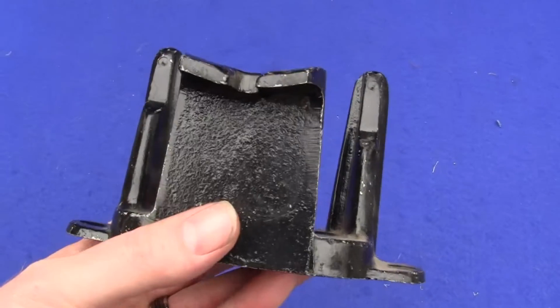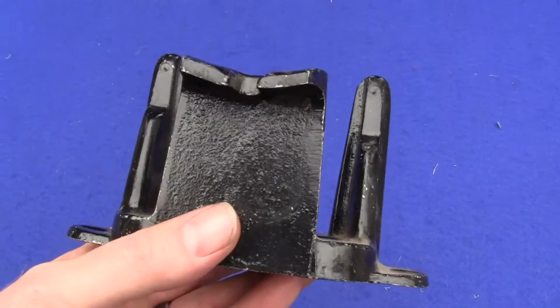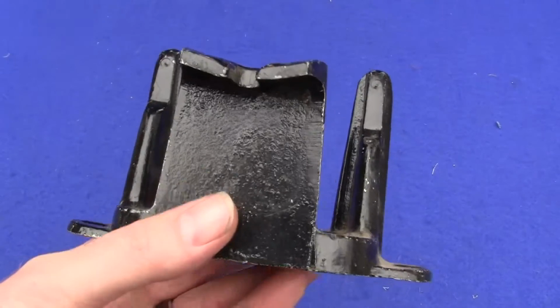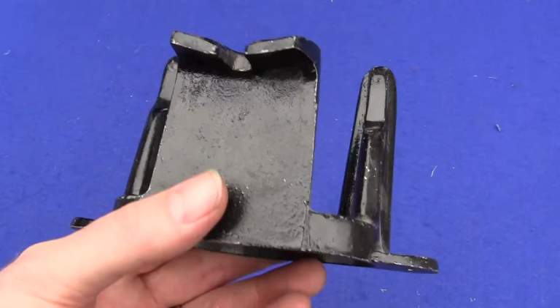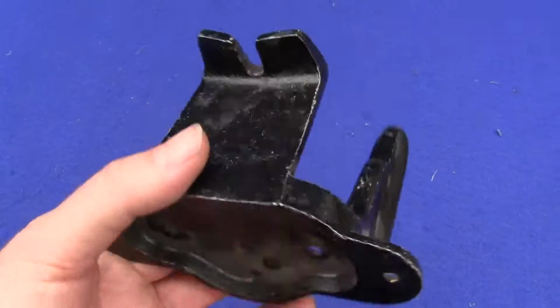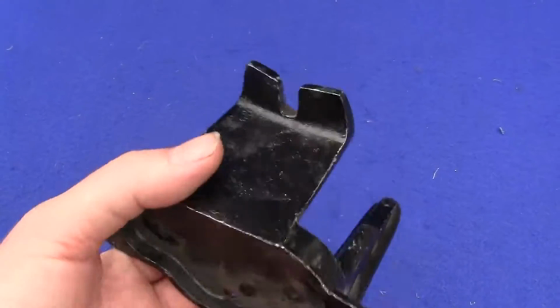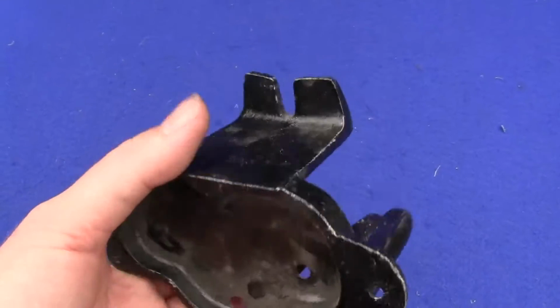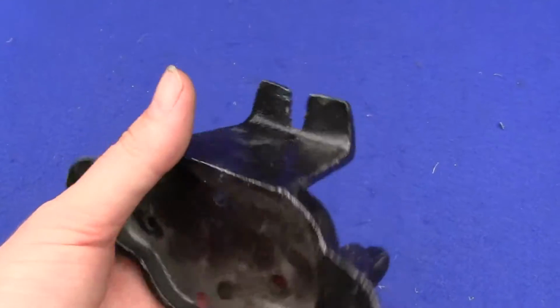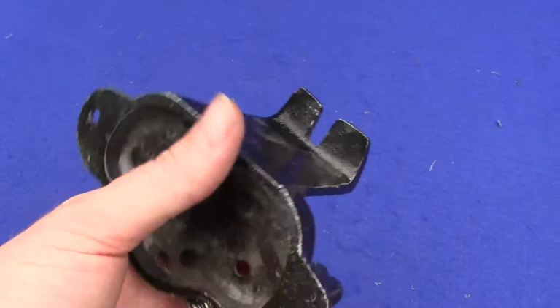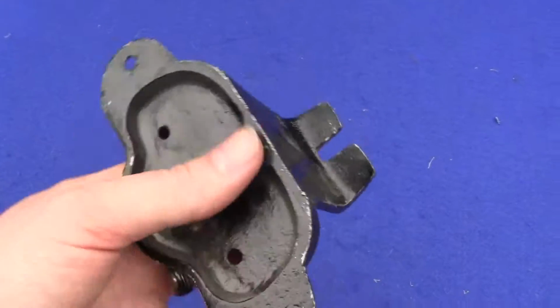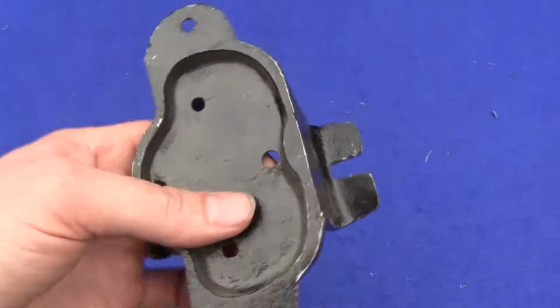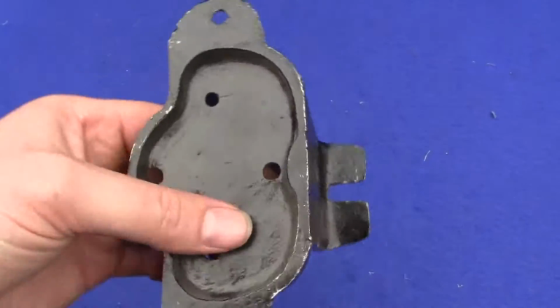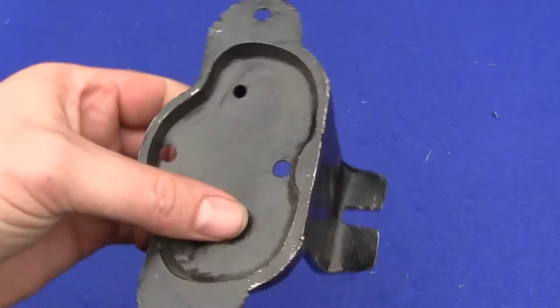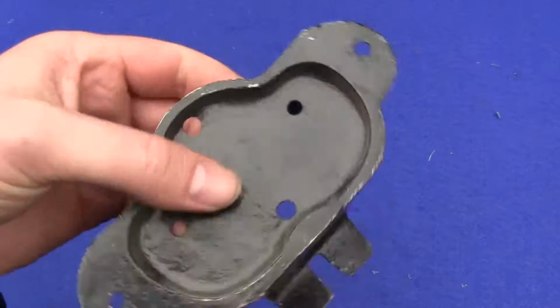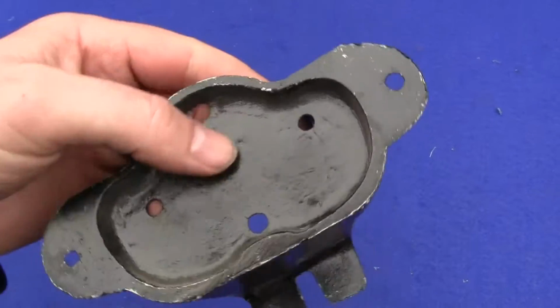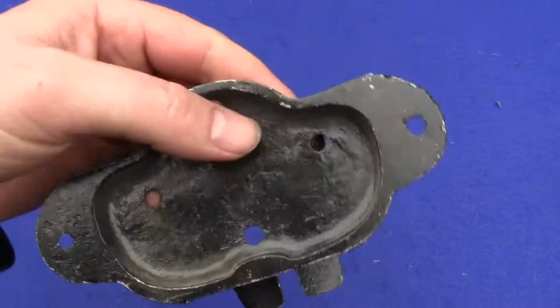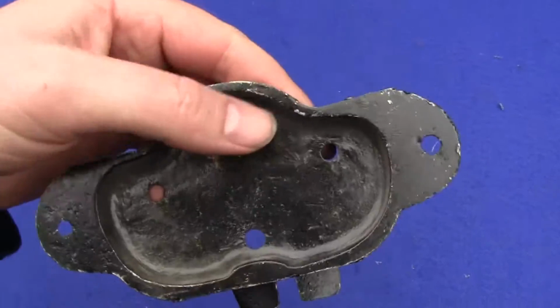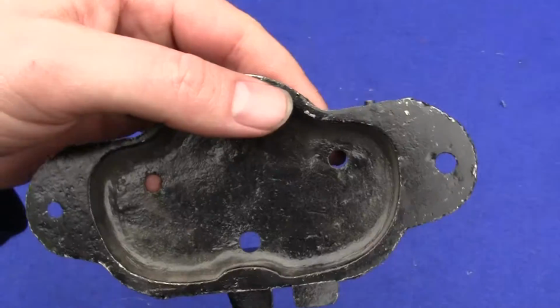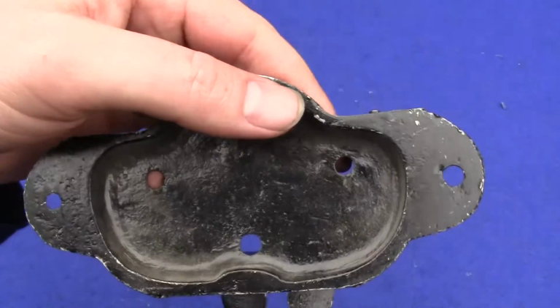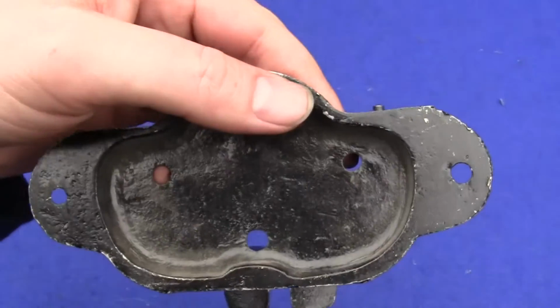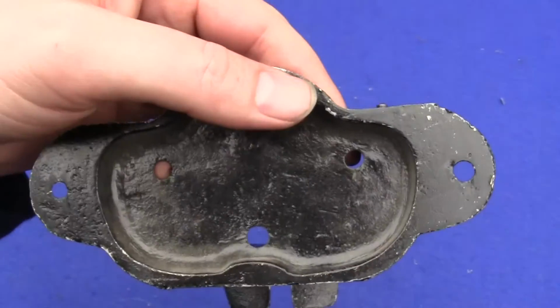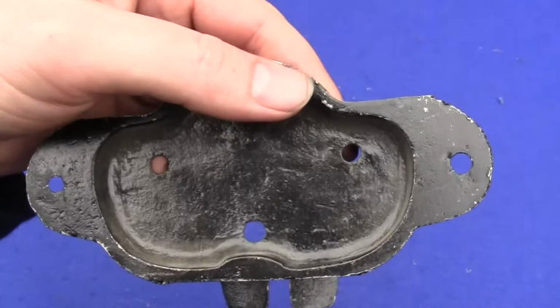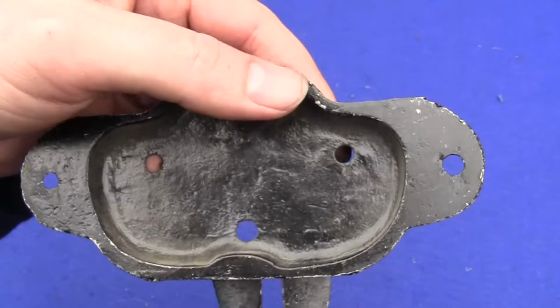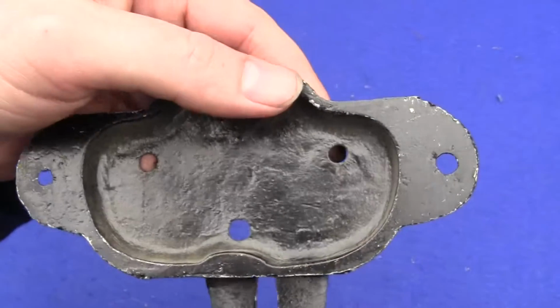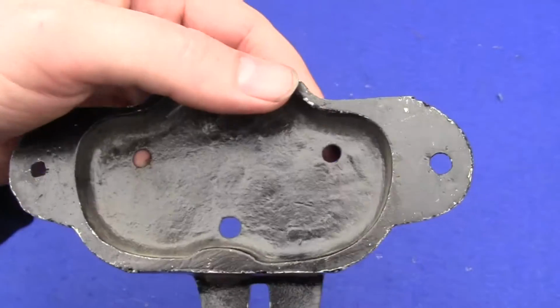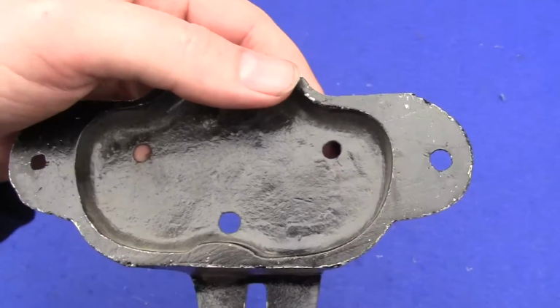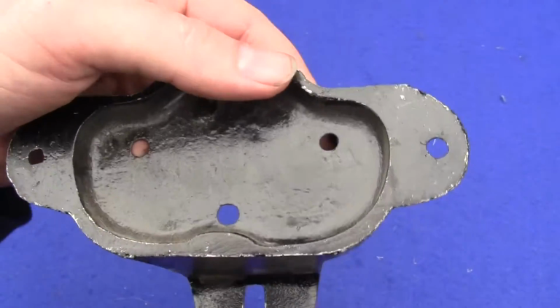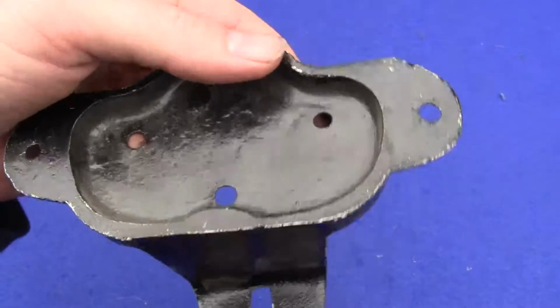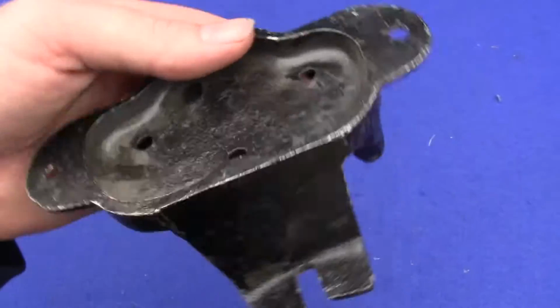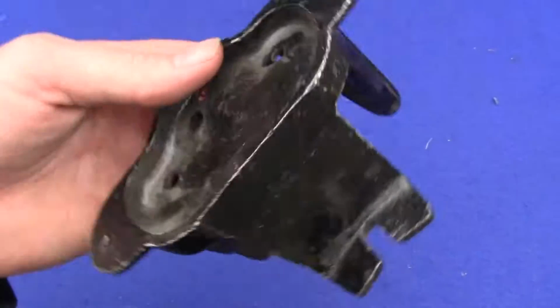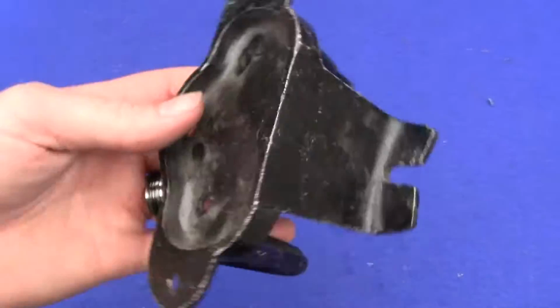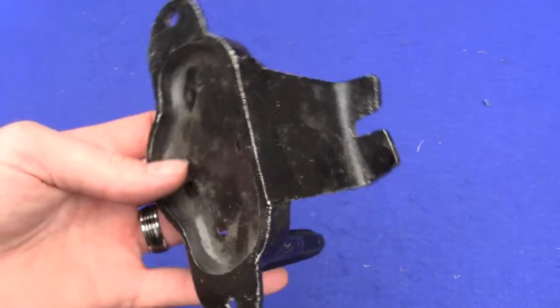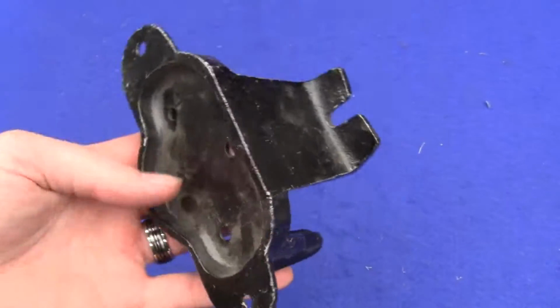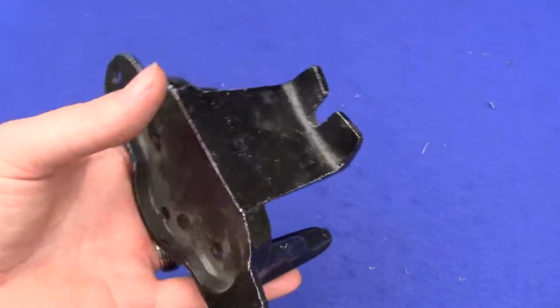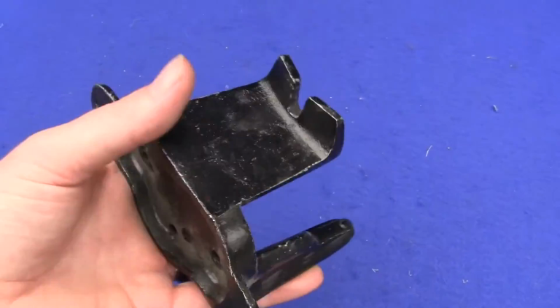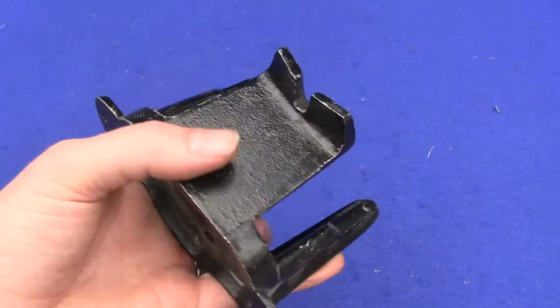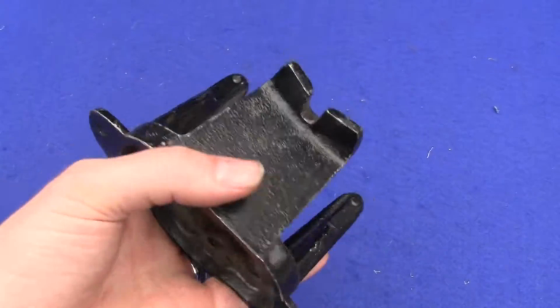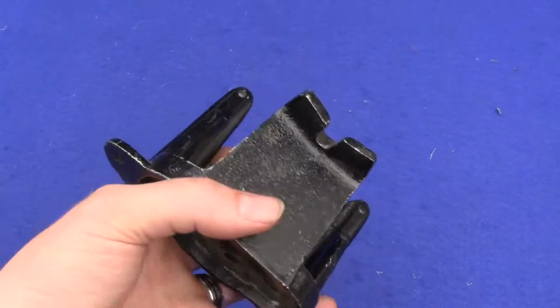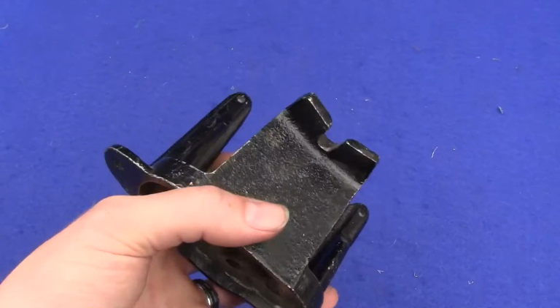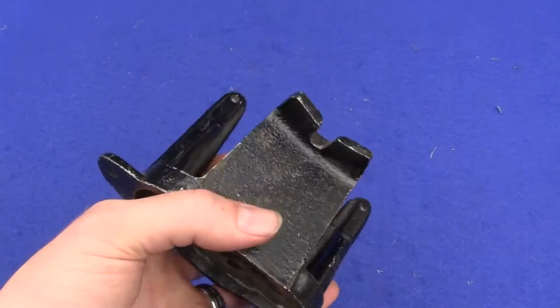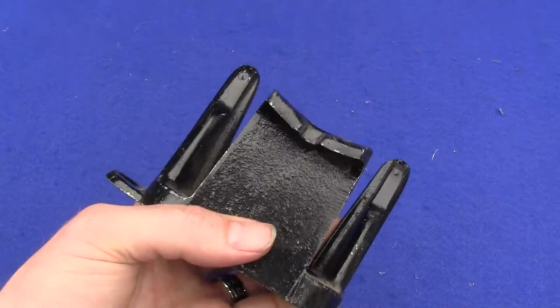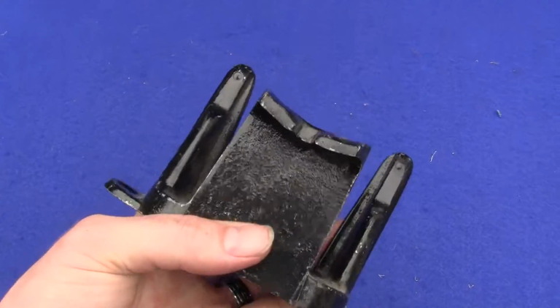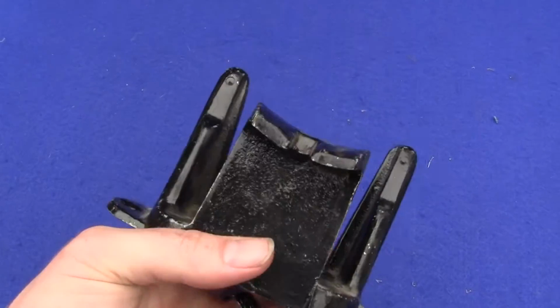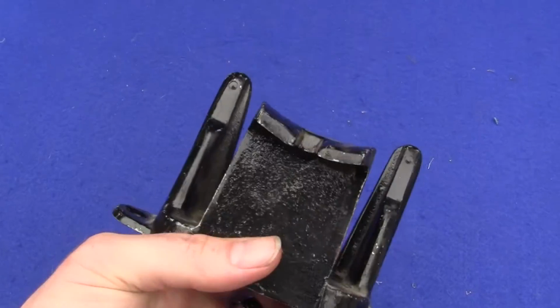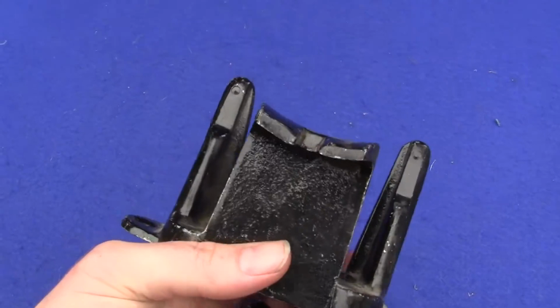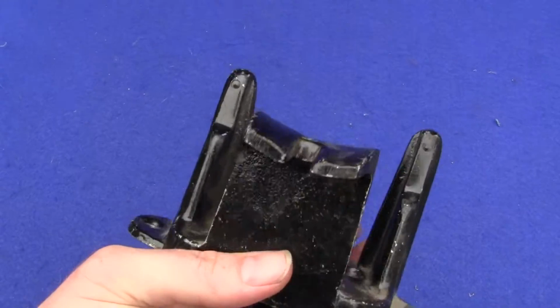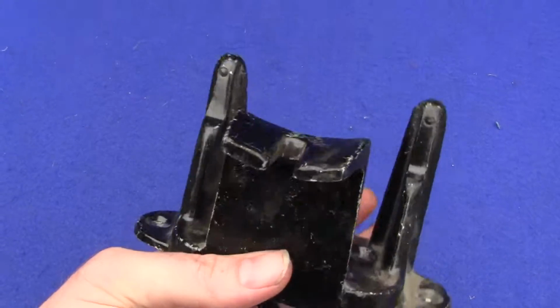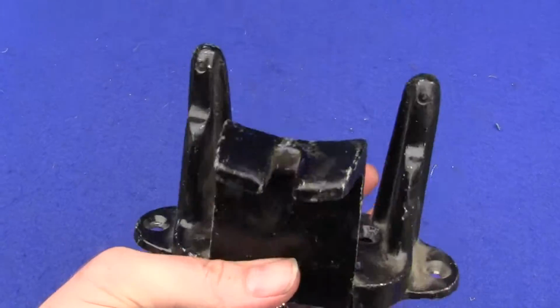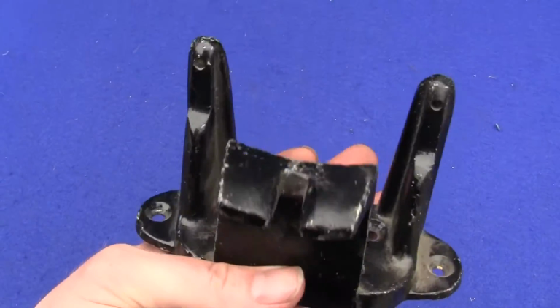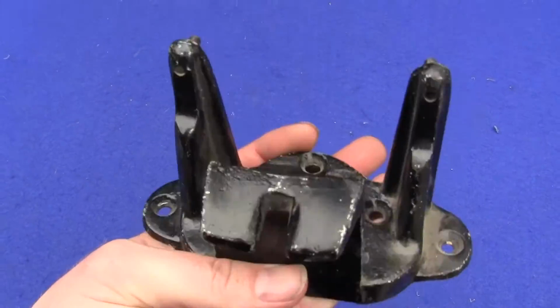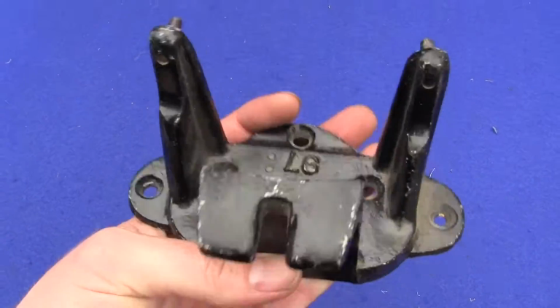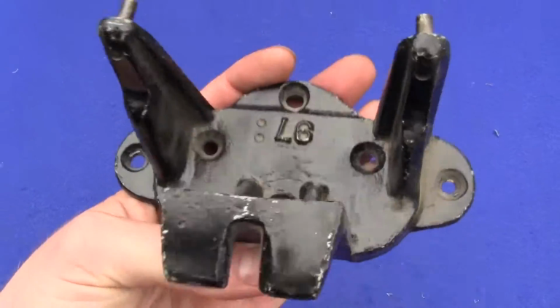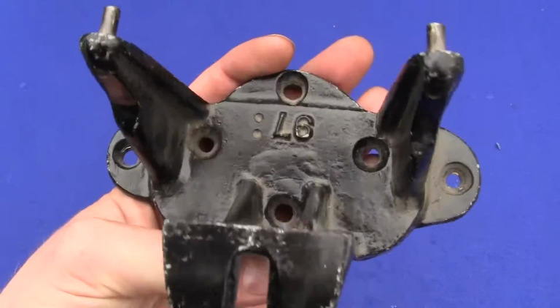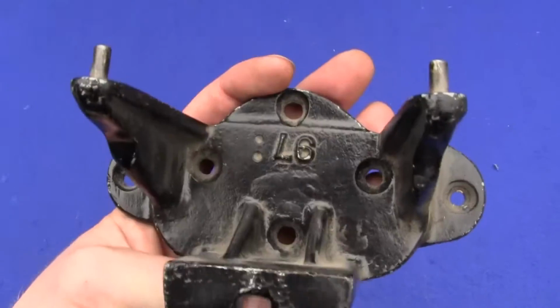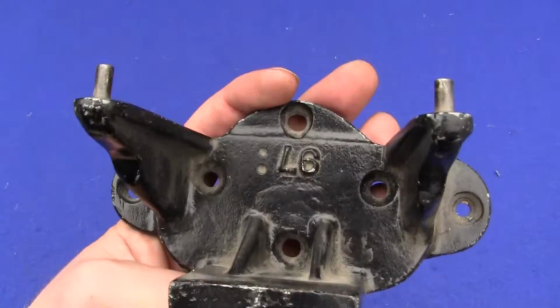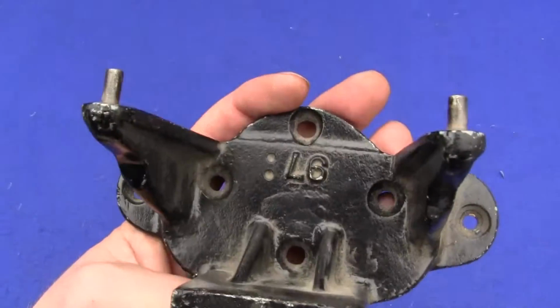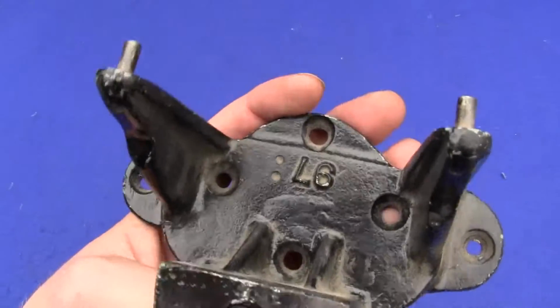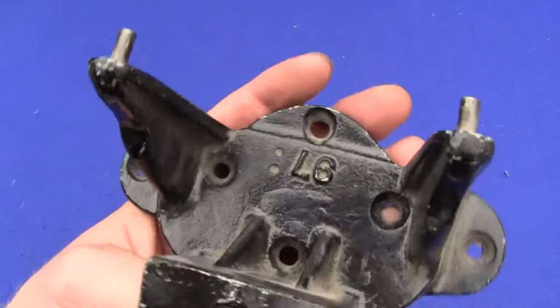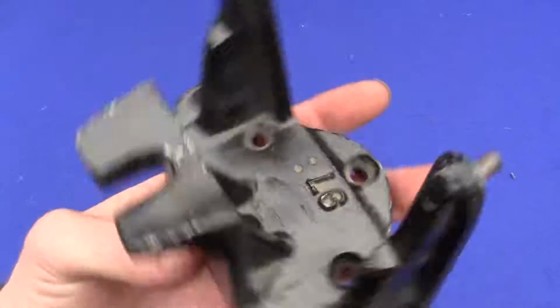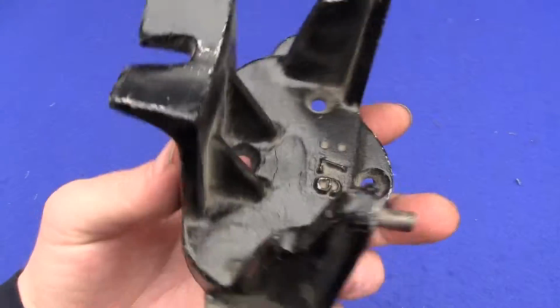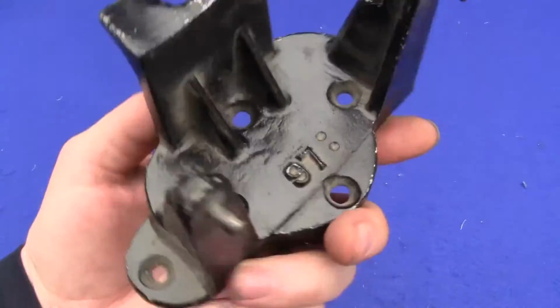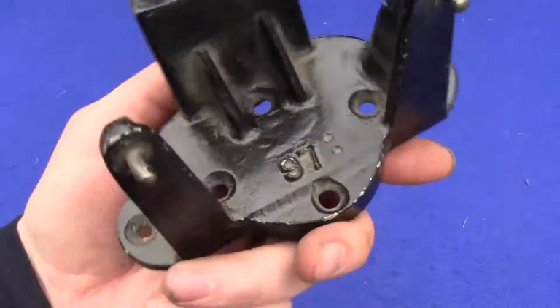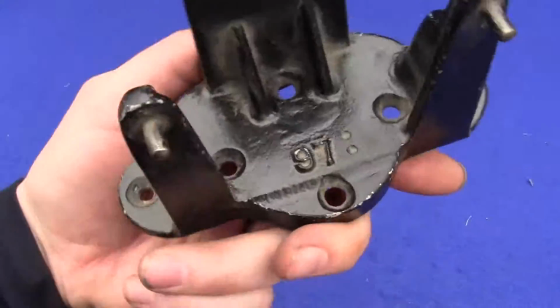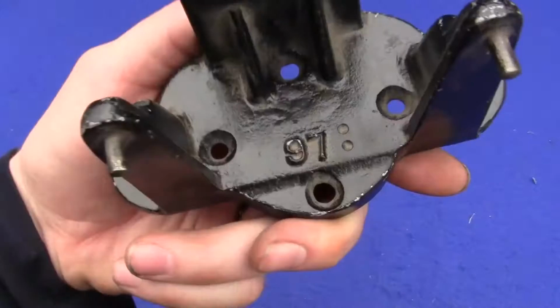It is original, cast out of aluminum, stamp number 97.